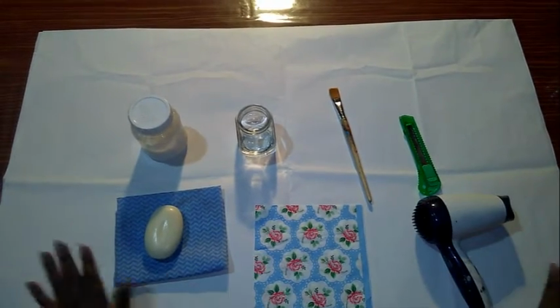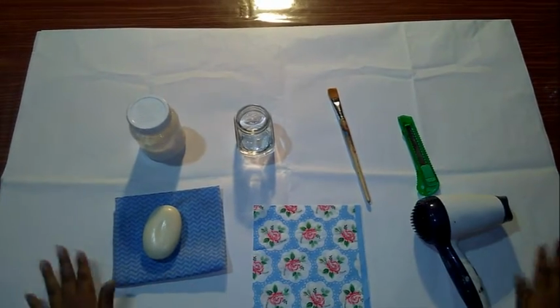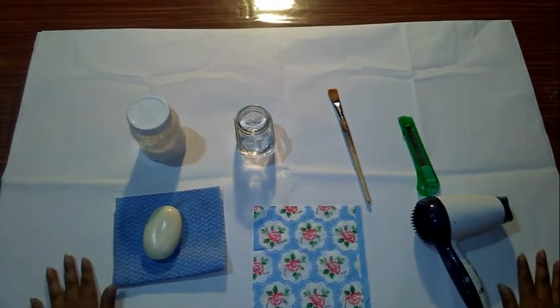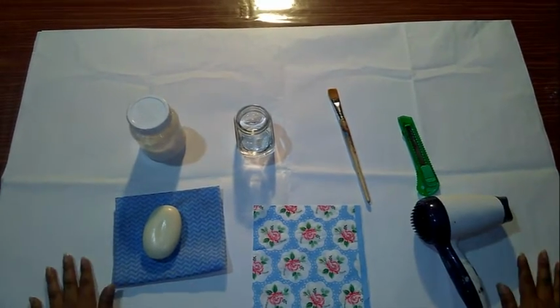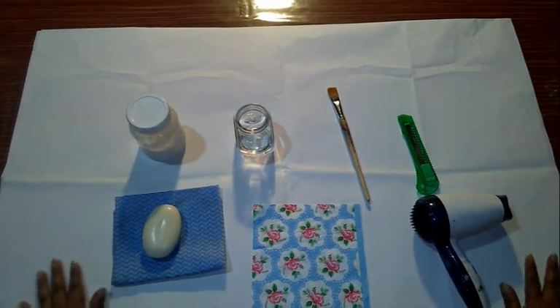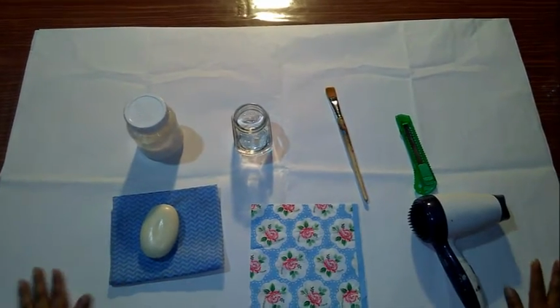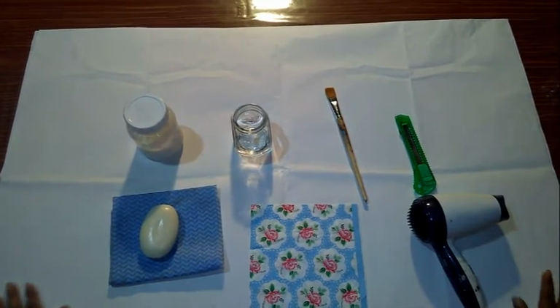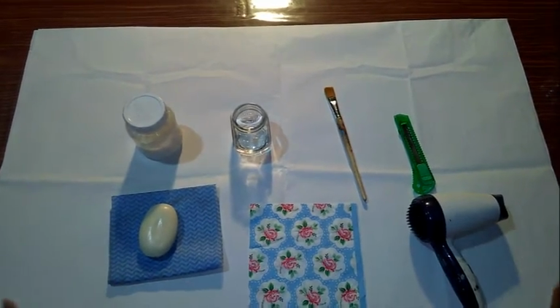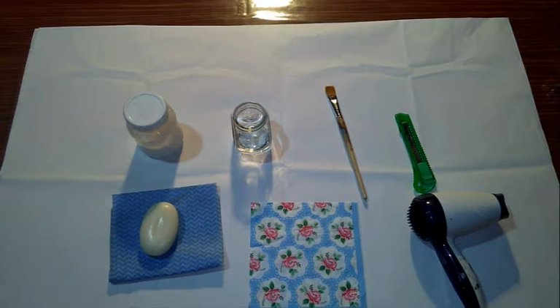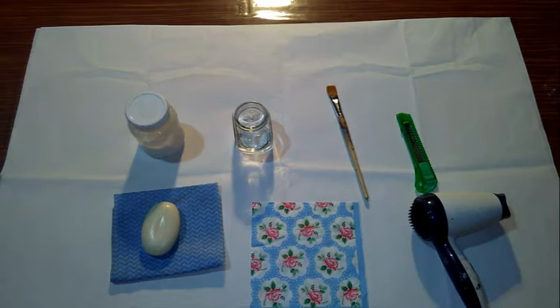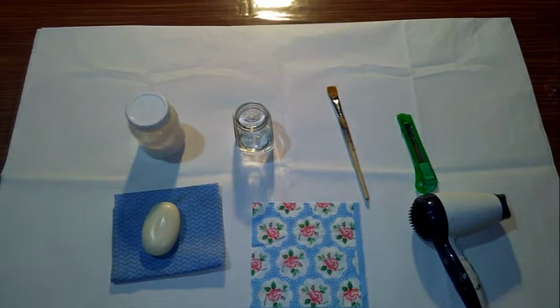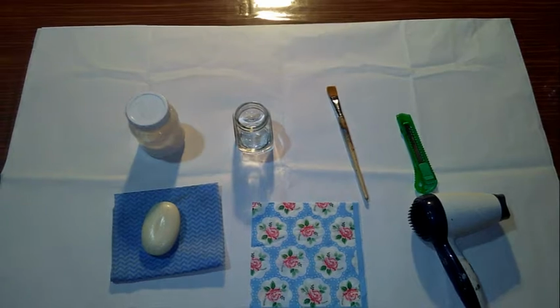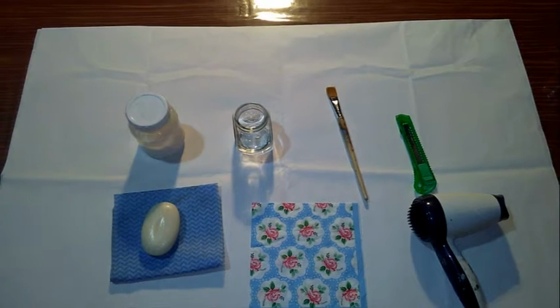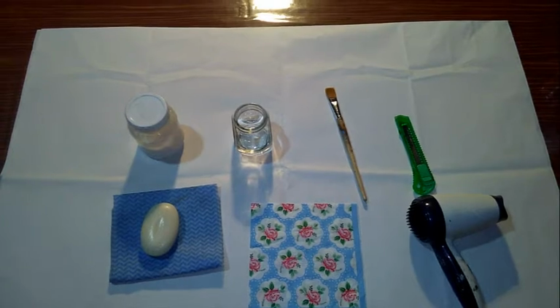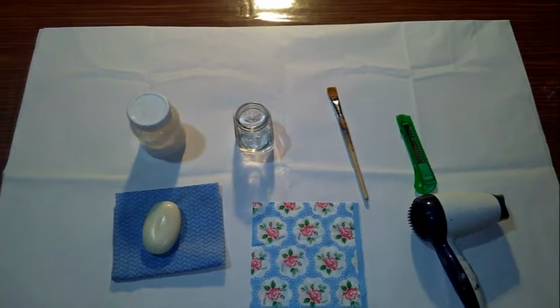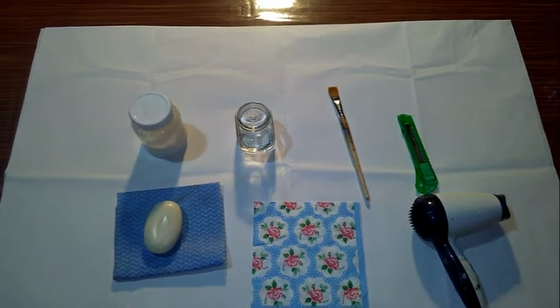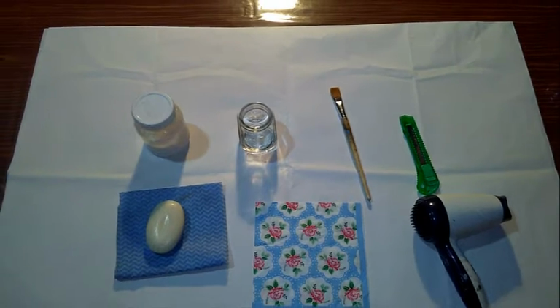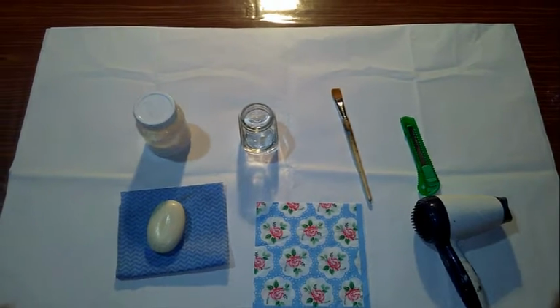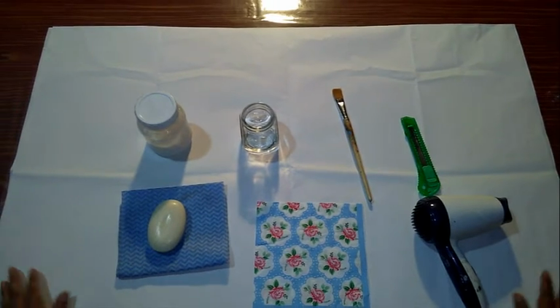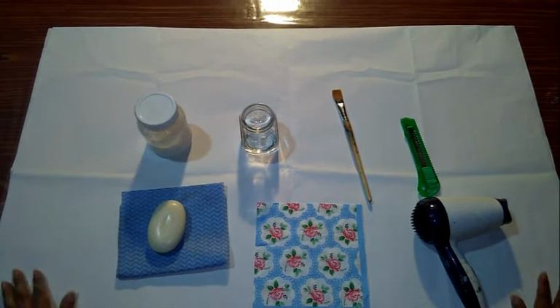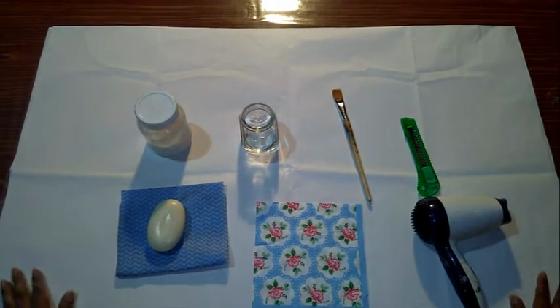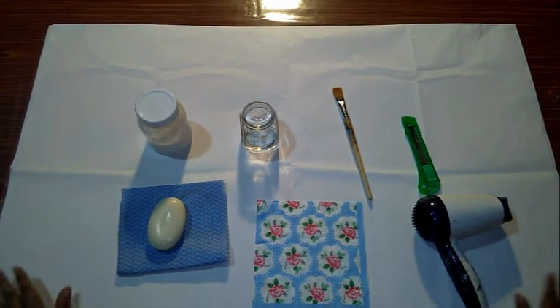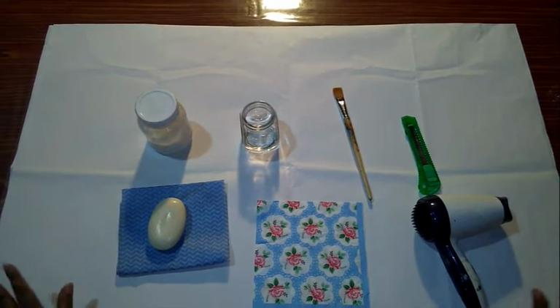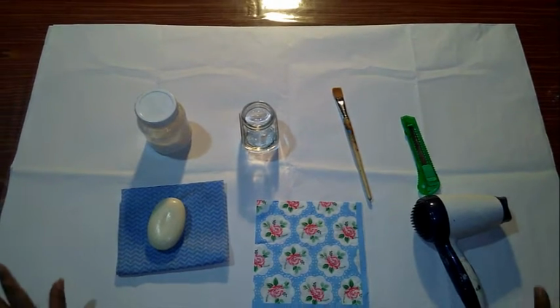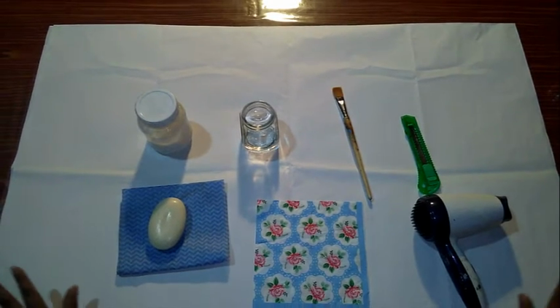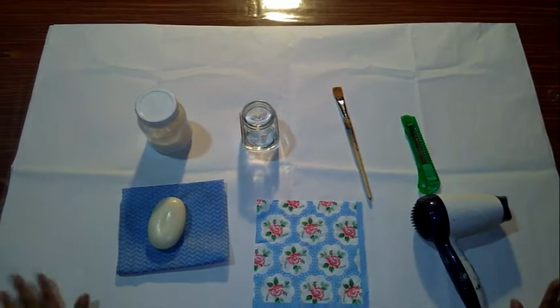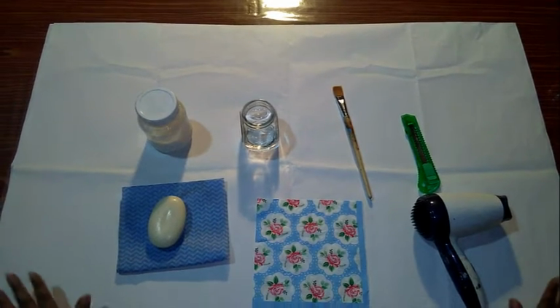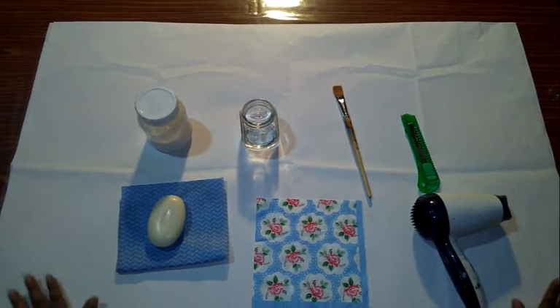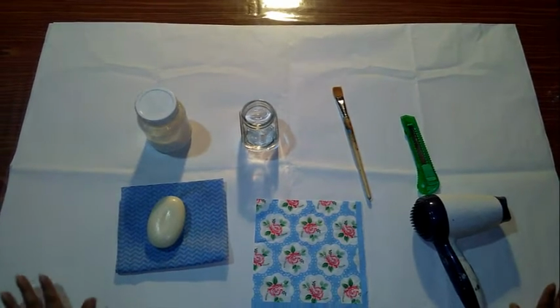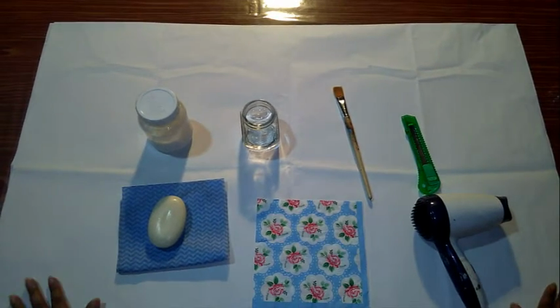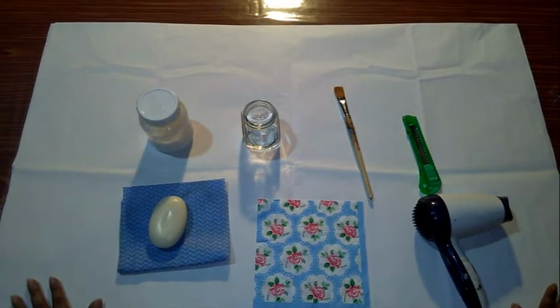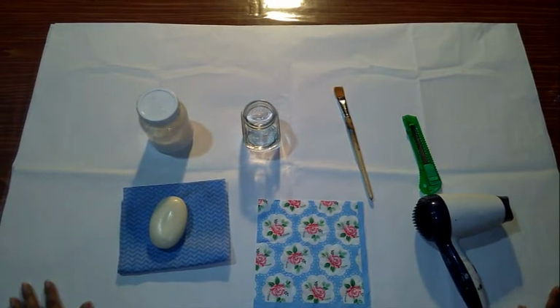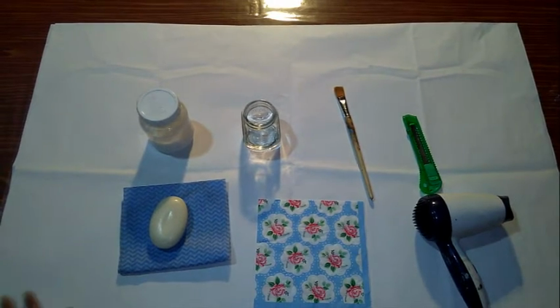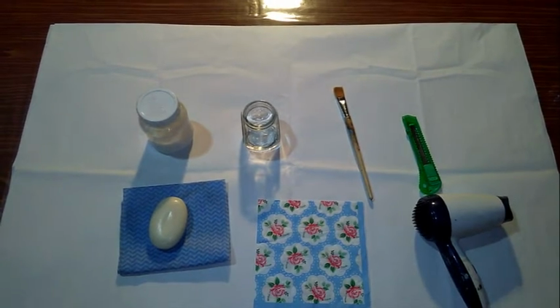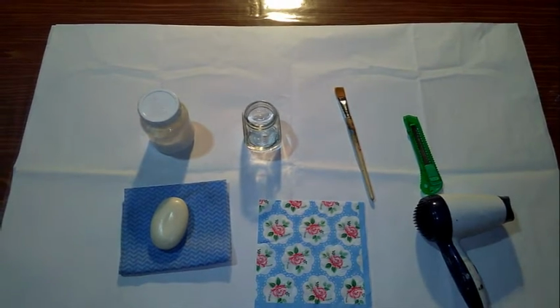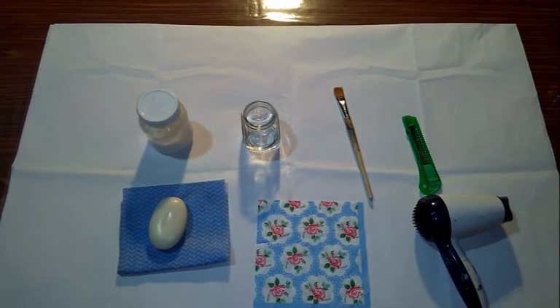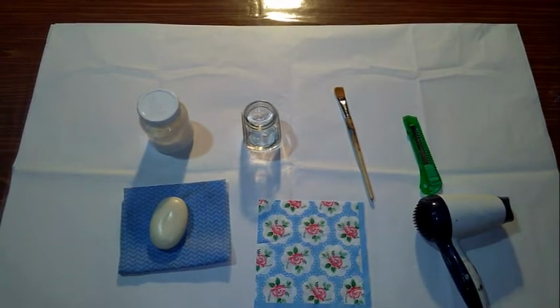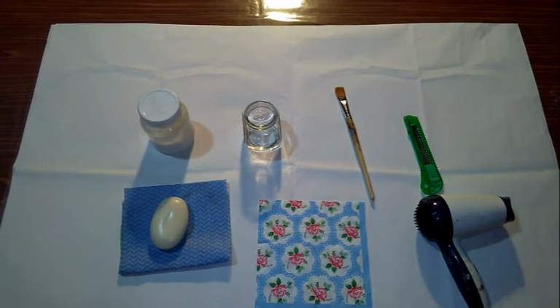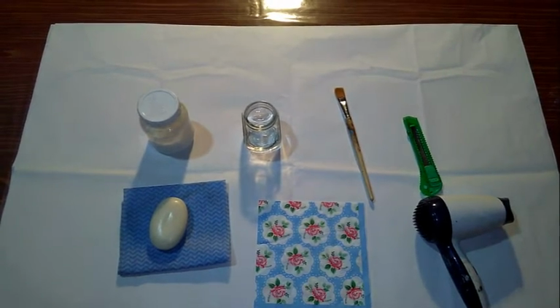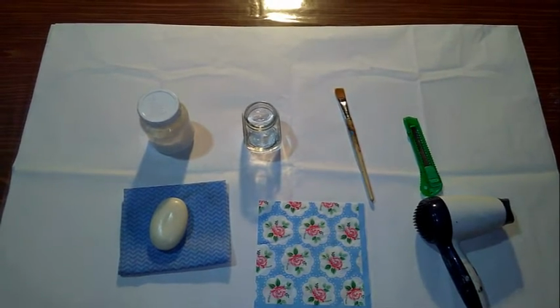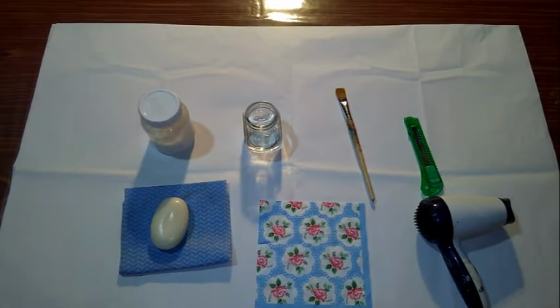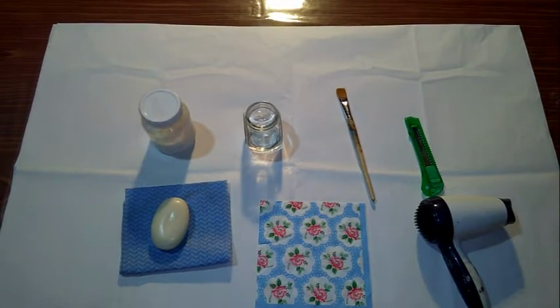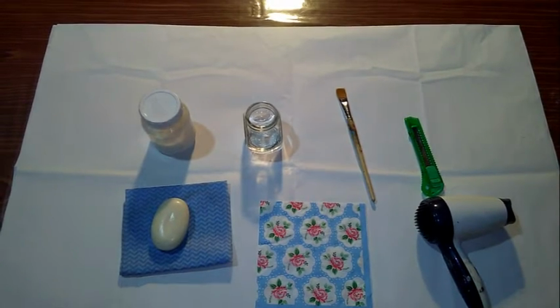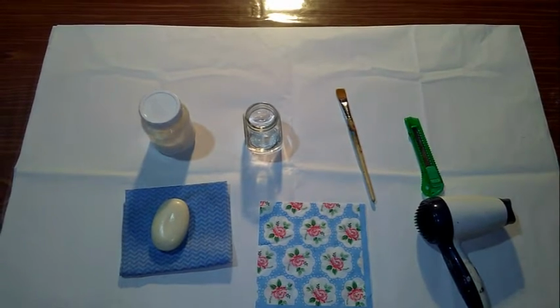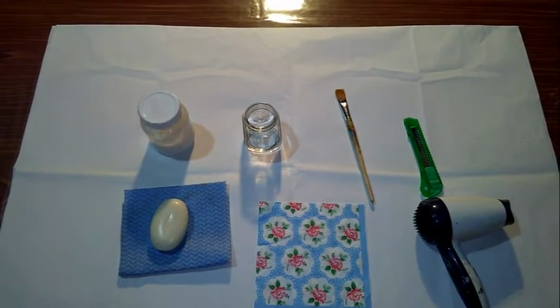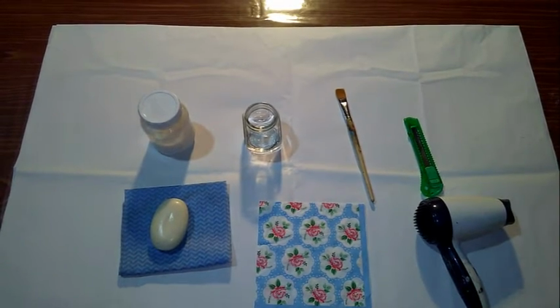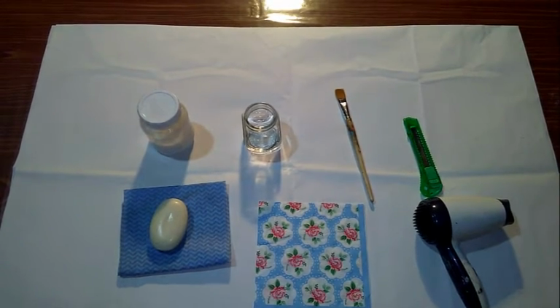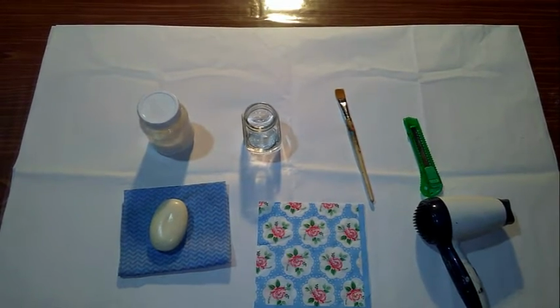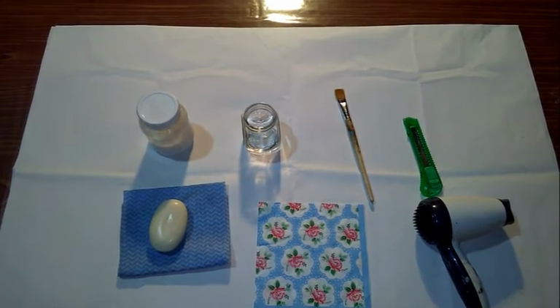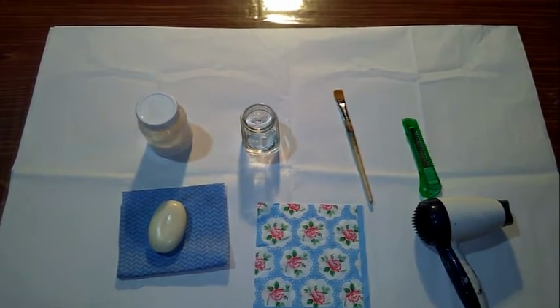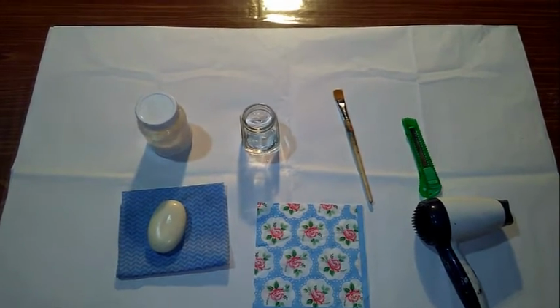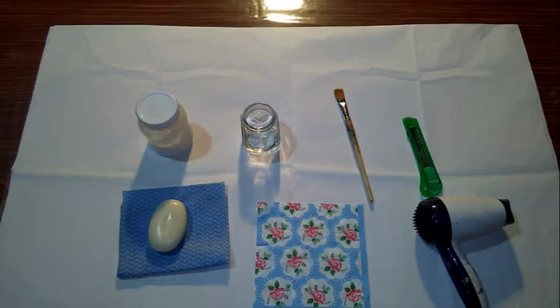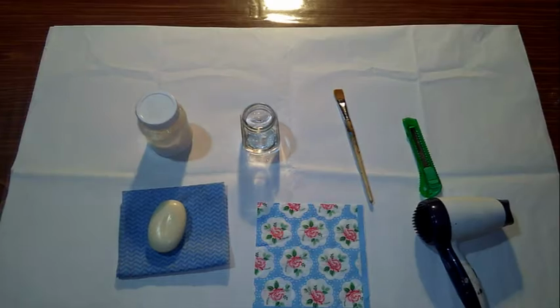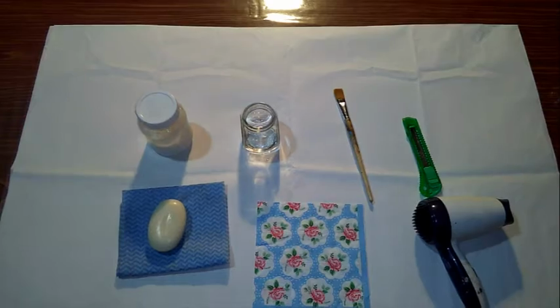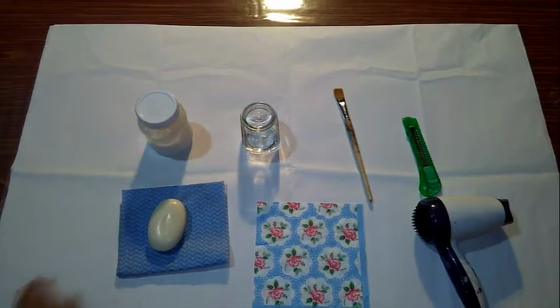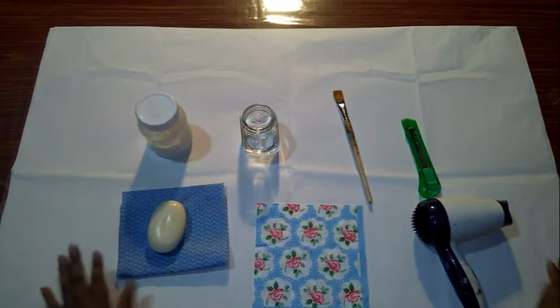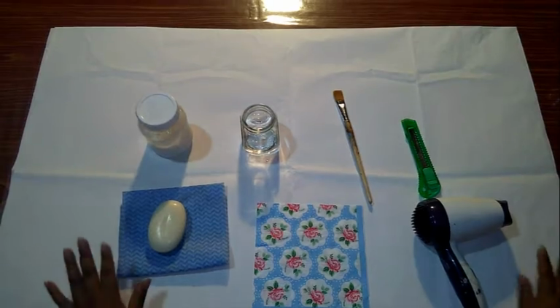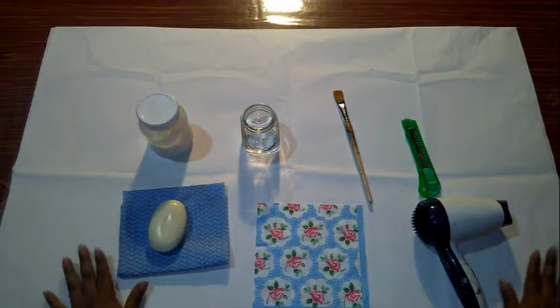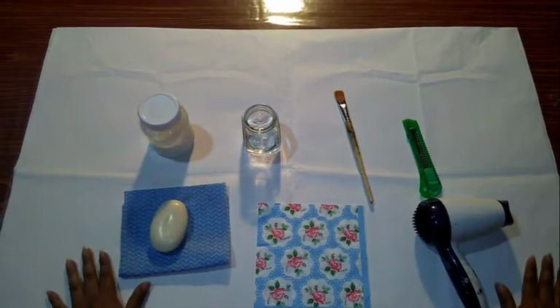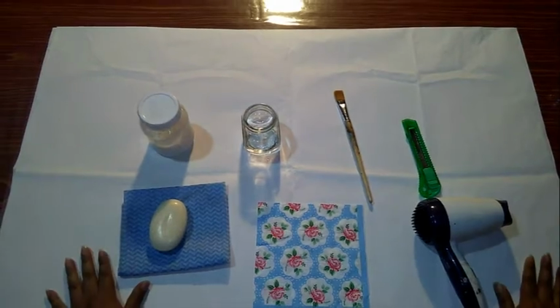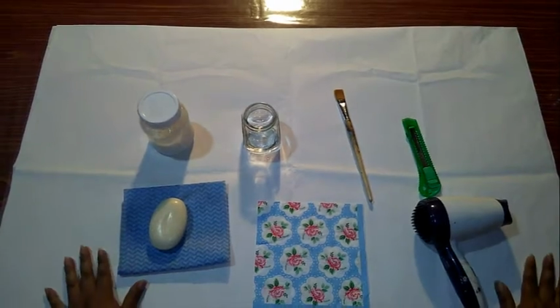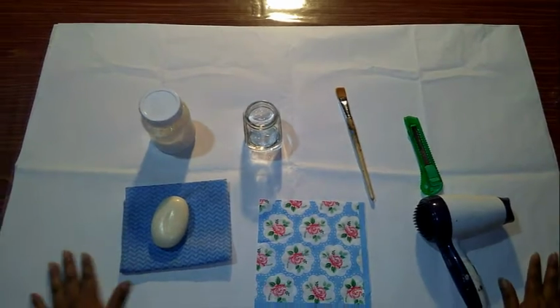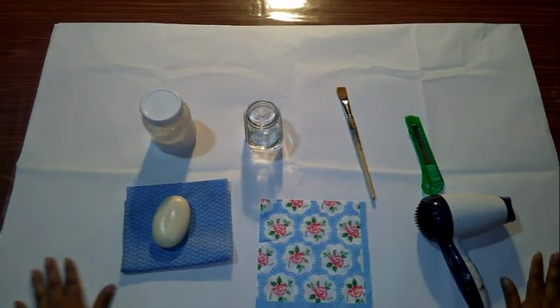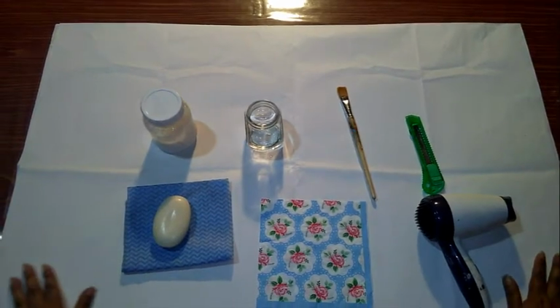Recuerda que no debemos ensuciar la mesa, así que tenemos que protegerla. Yo coloqué este apelote que tenía entre mis cosas.